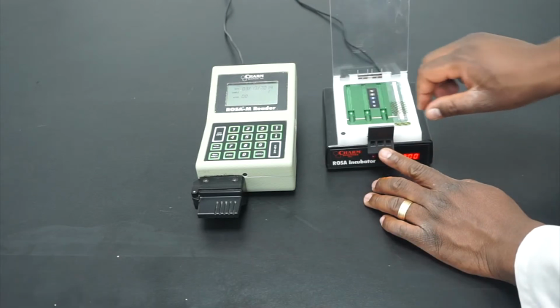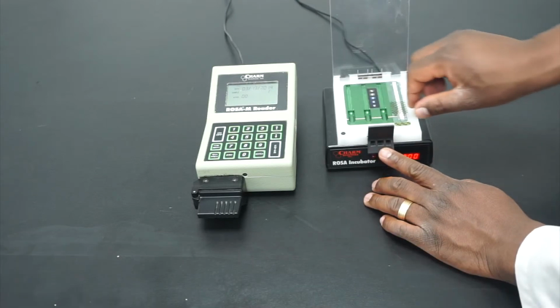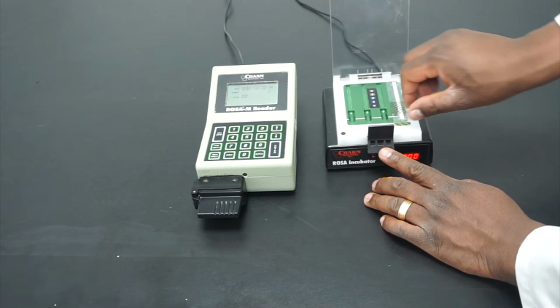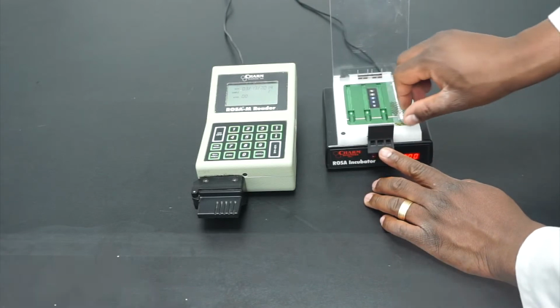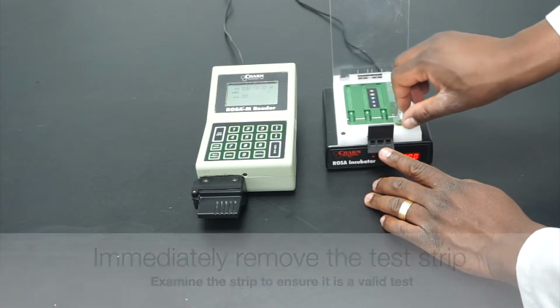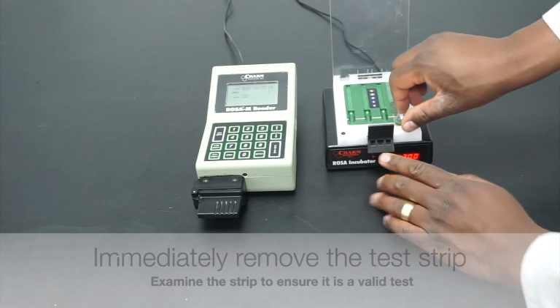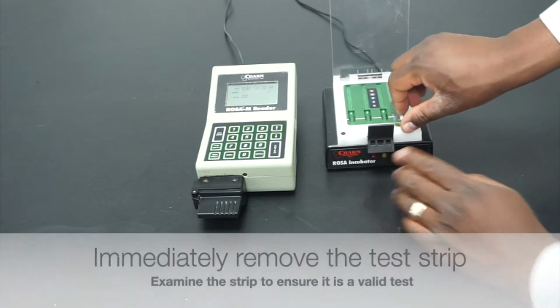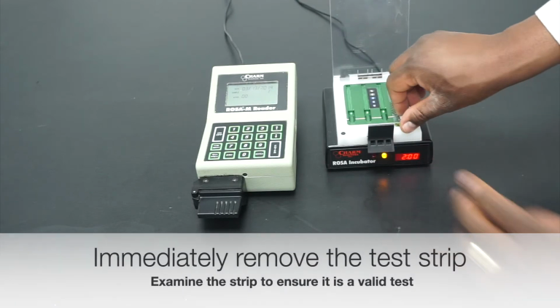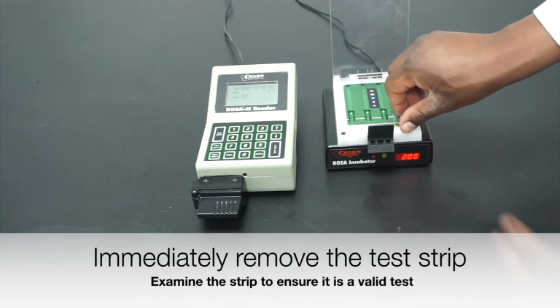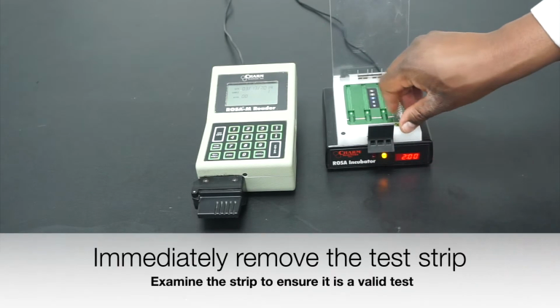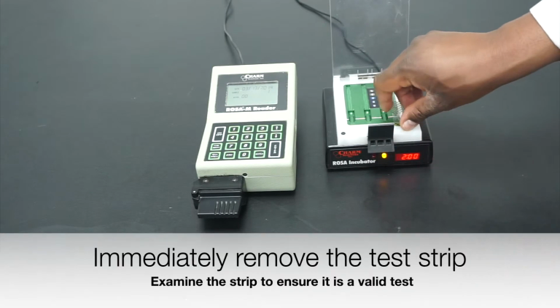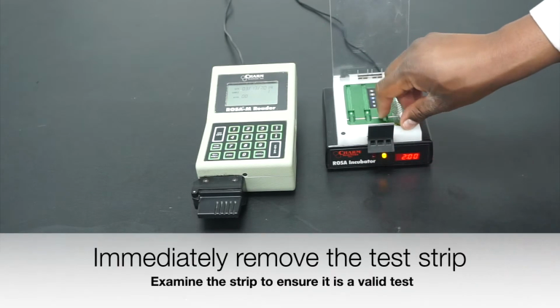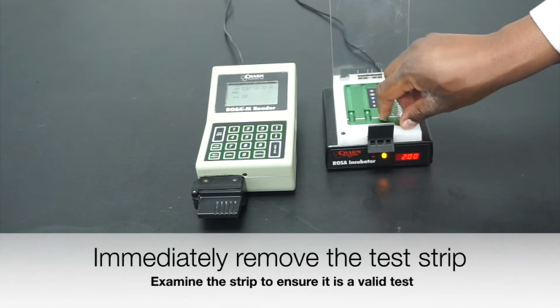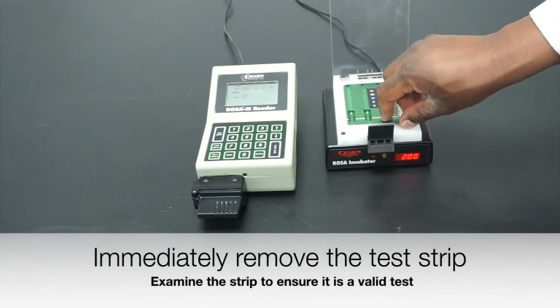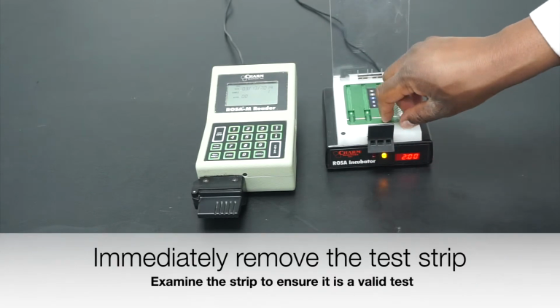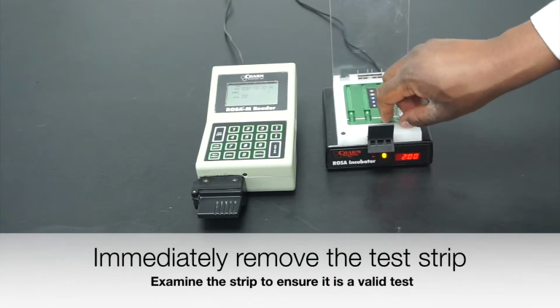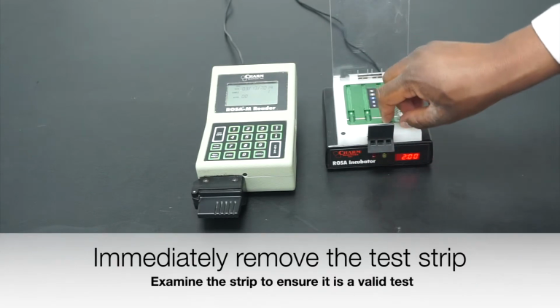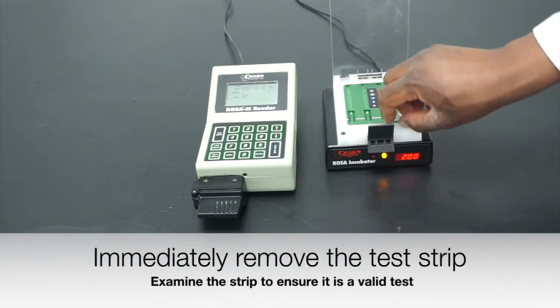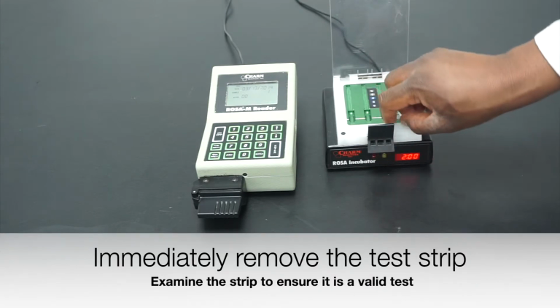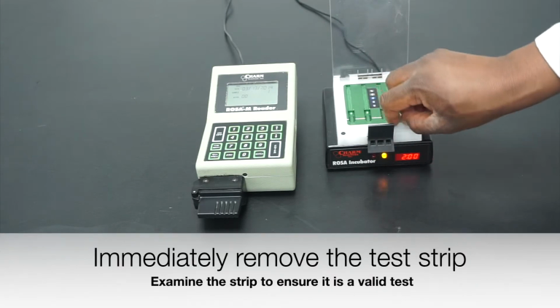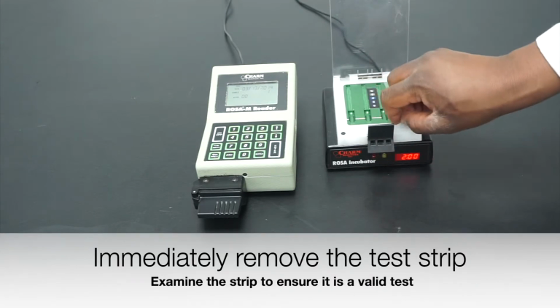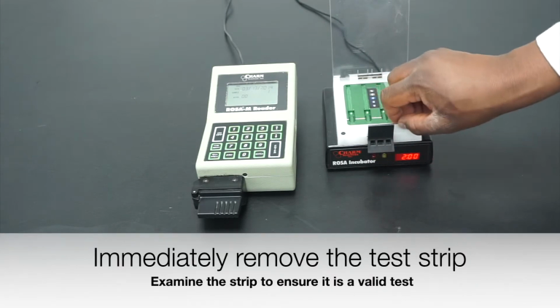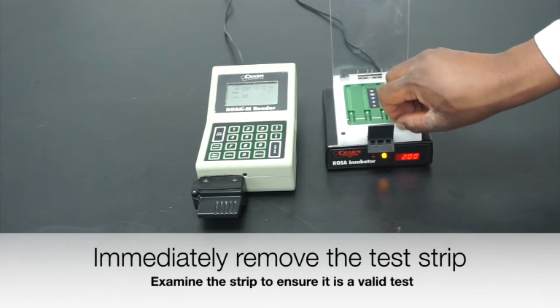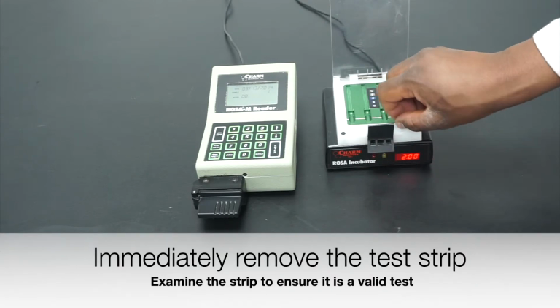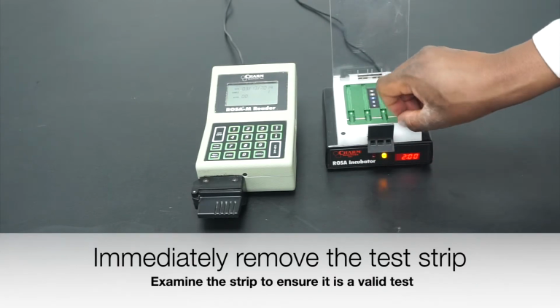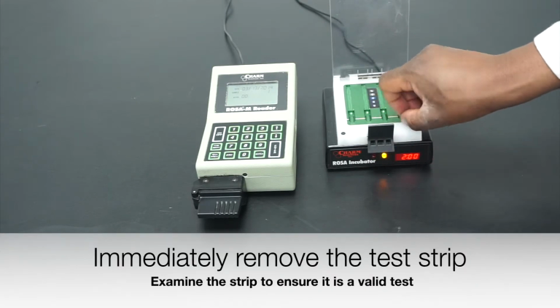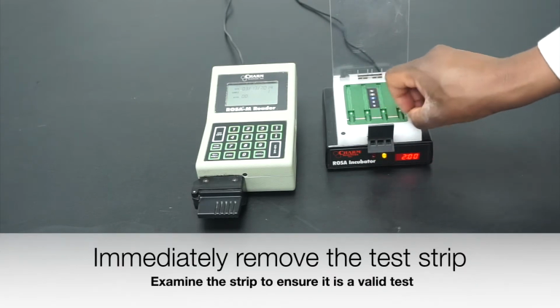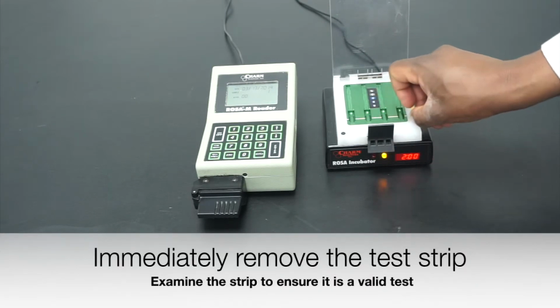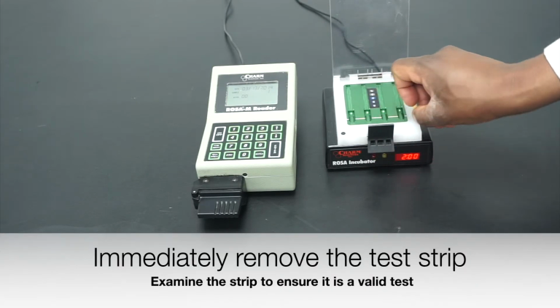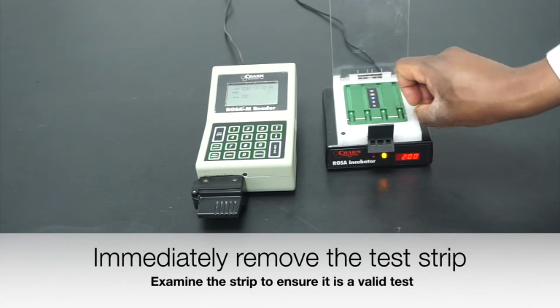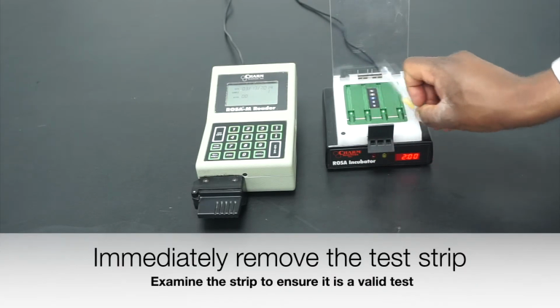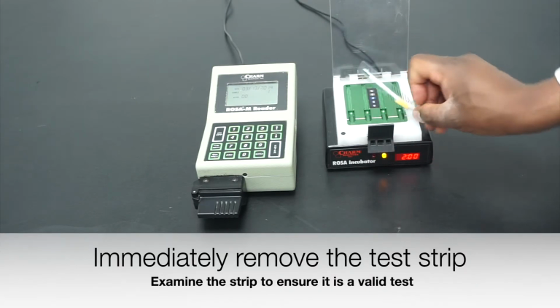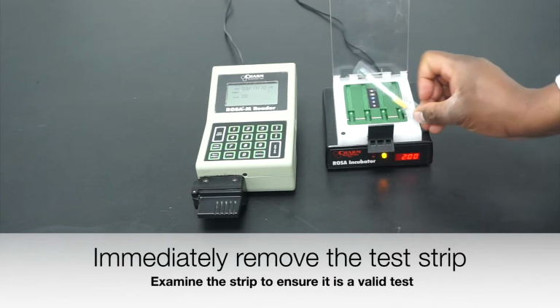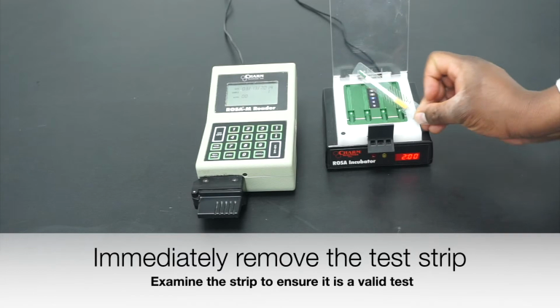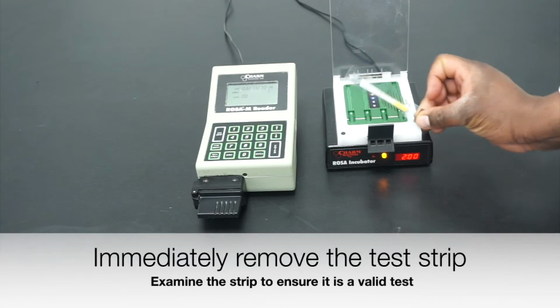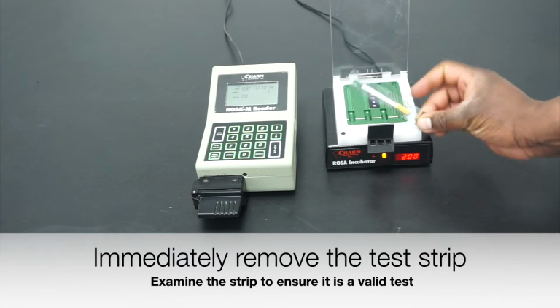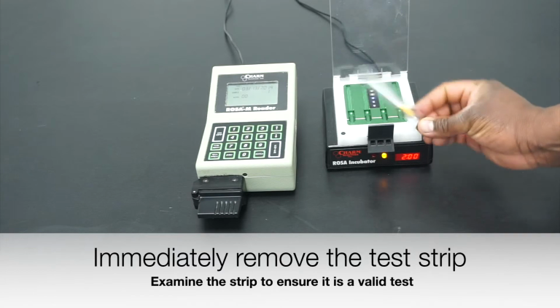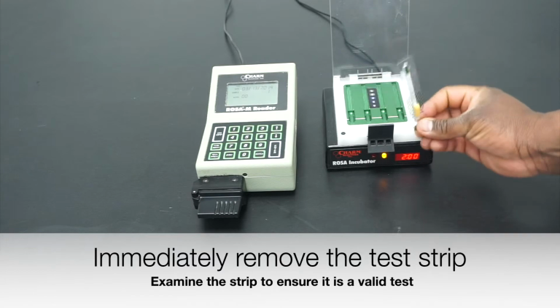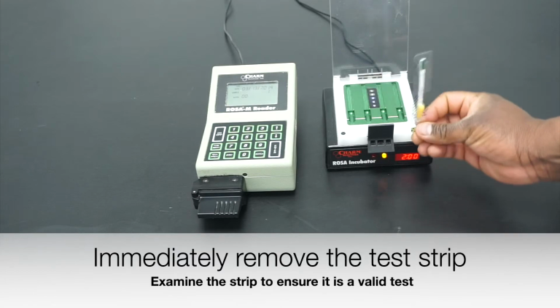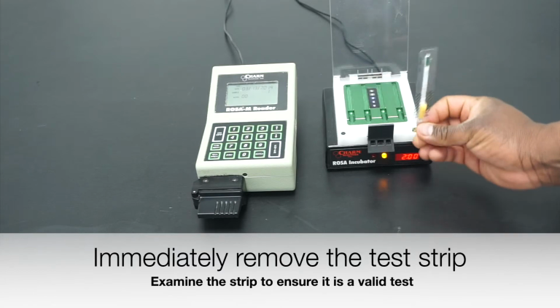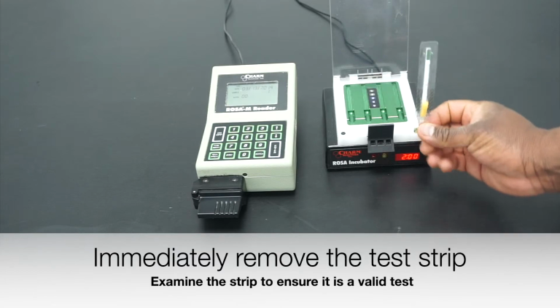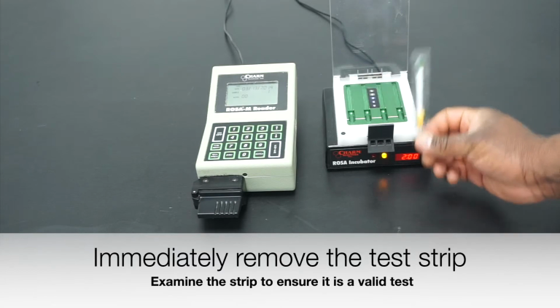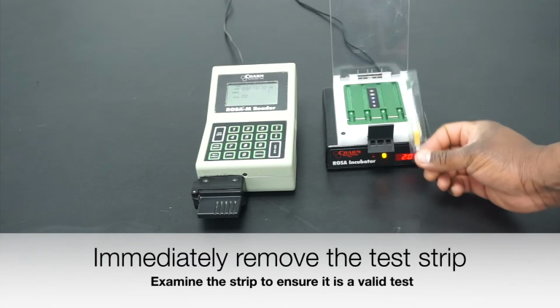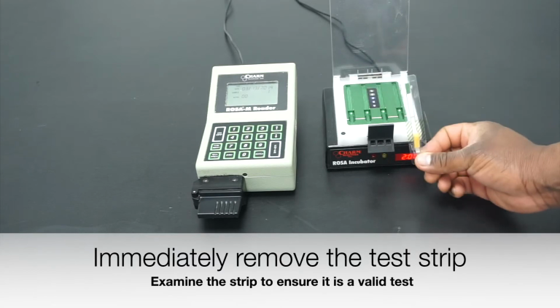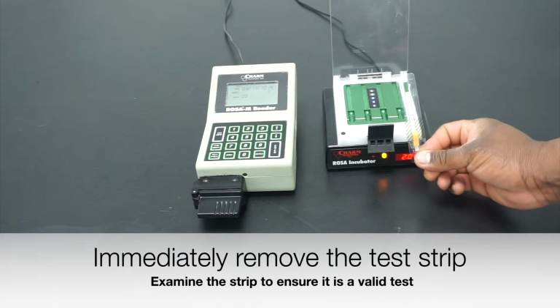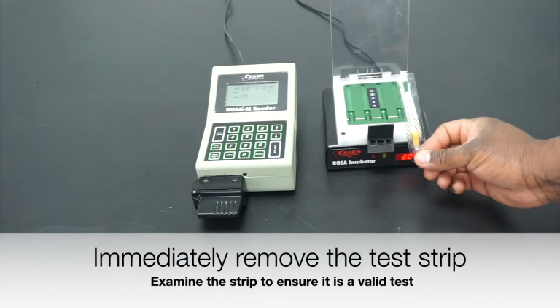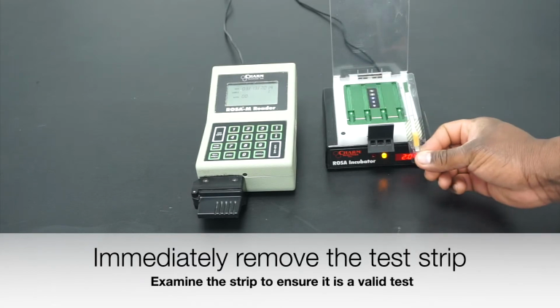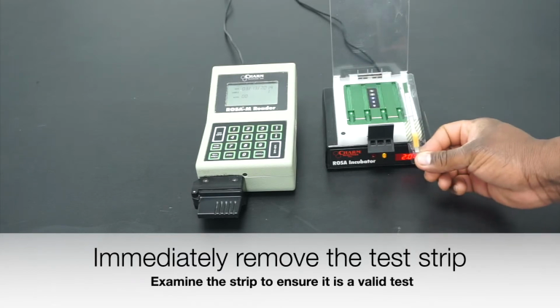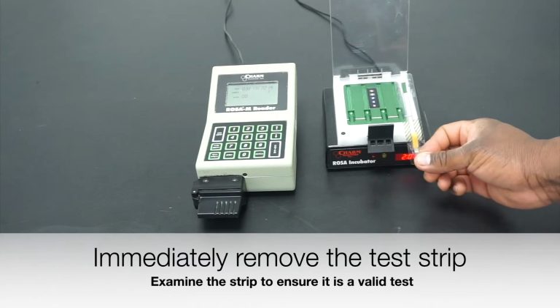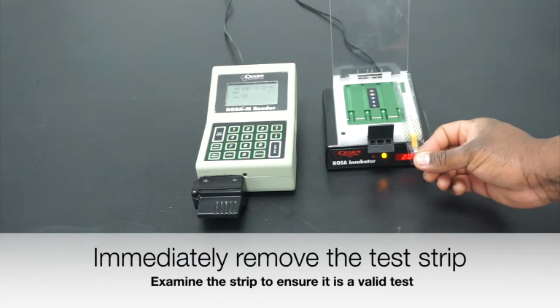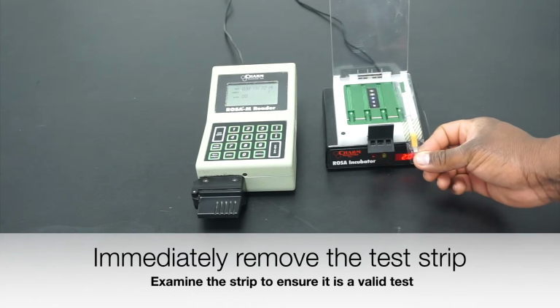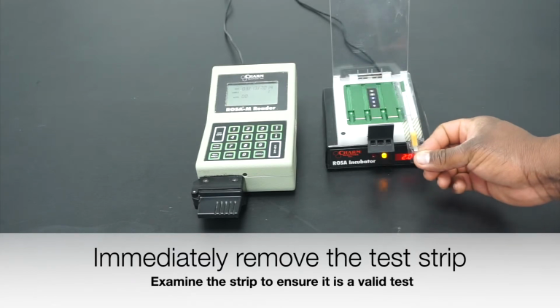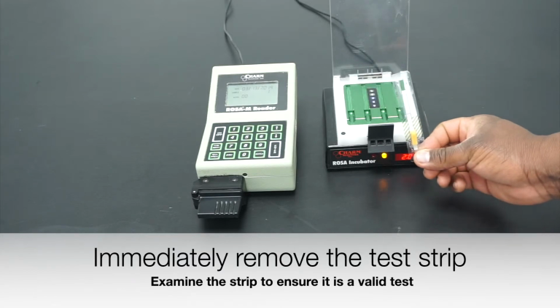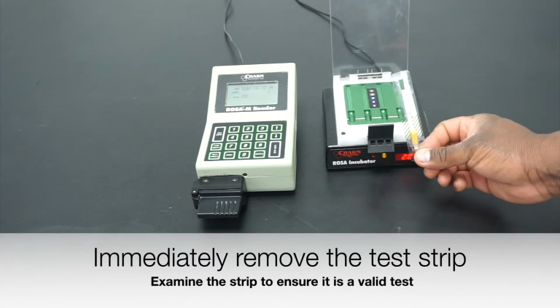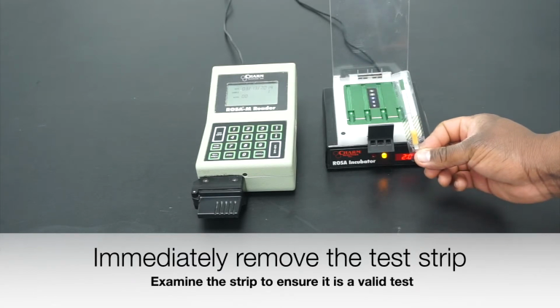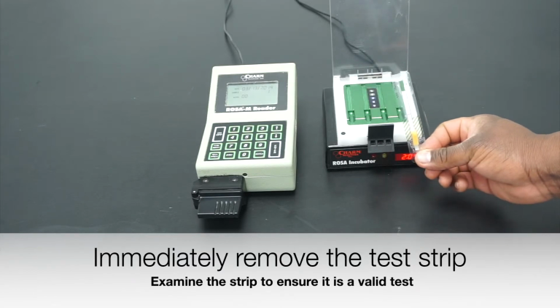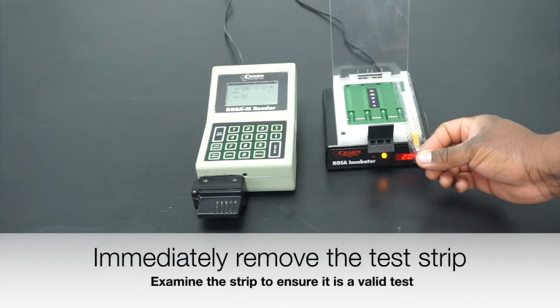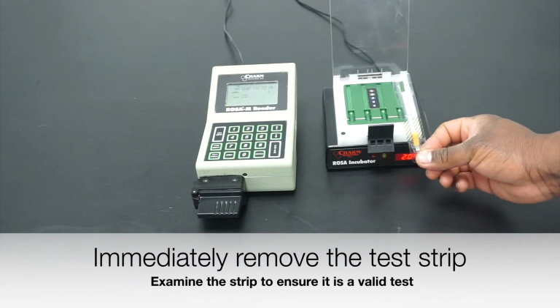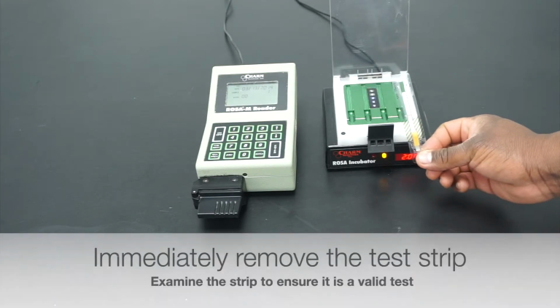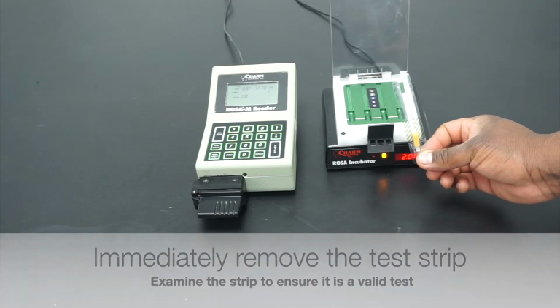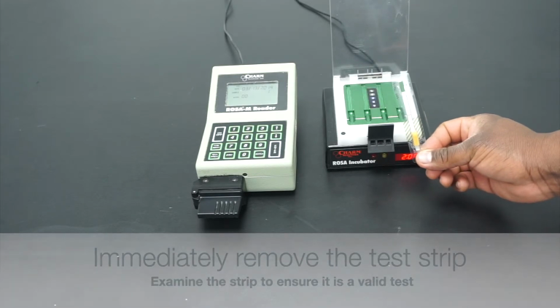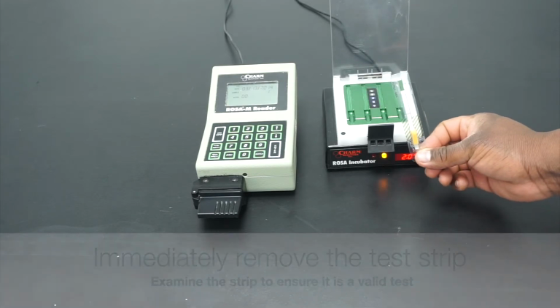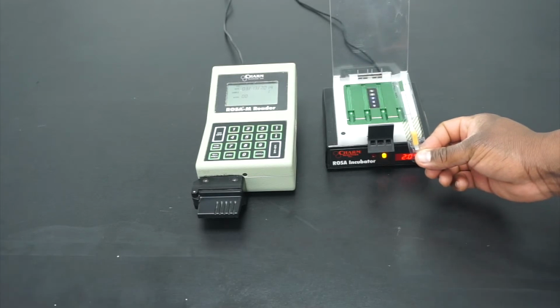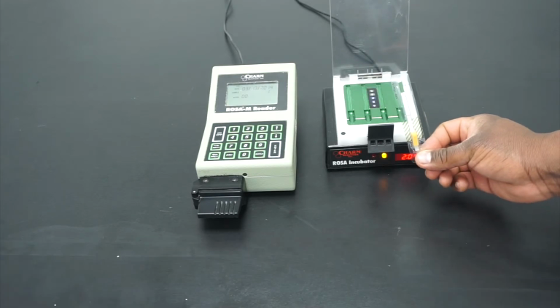Immediately remove your test strip from the incubator in preparation for reading.